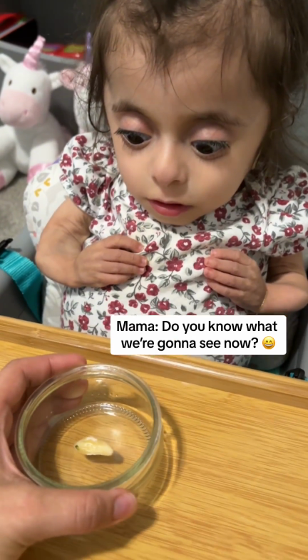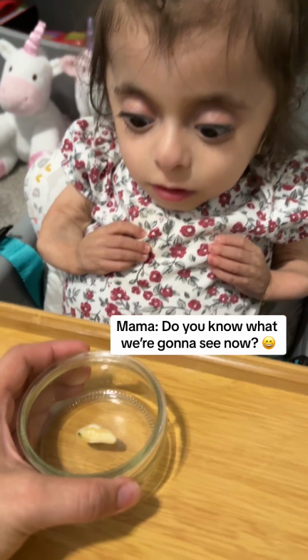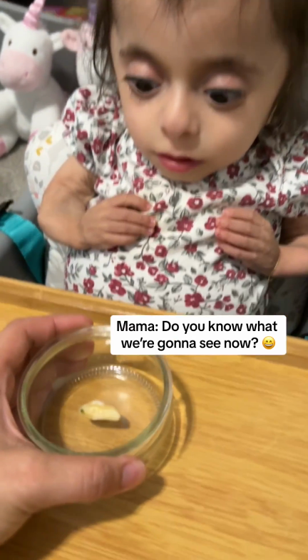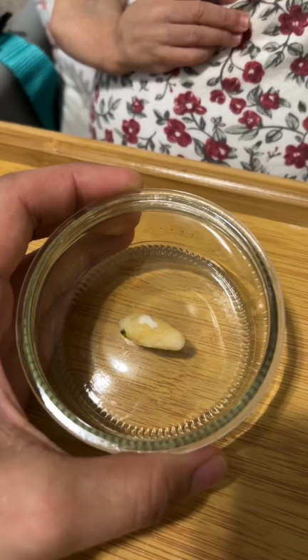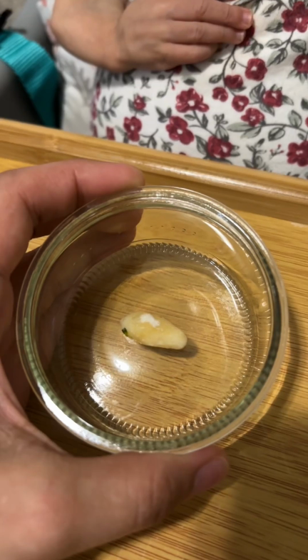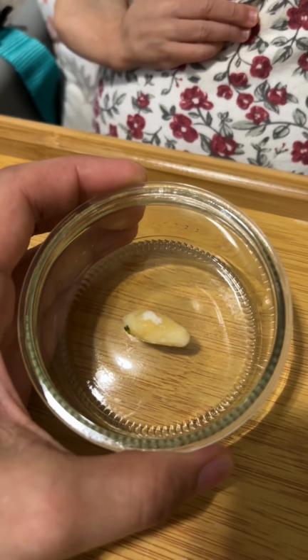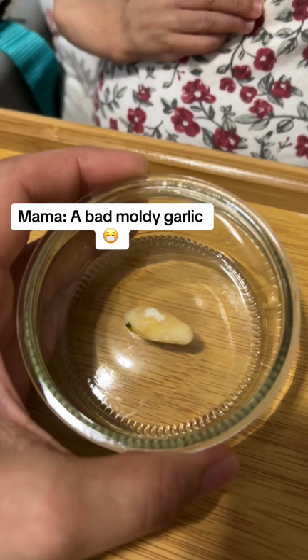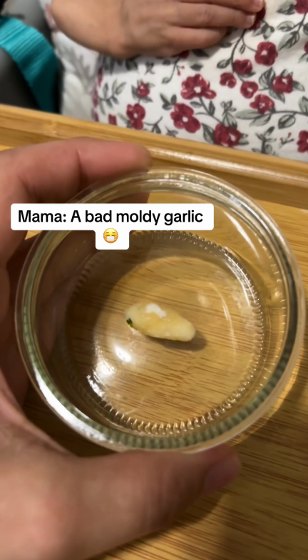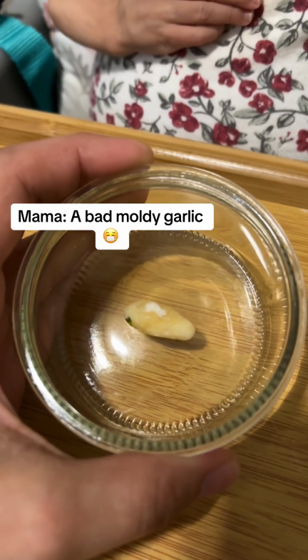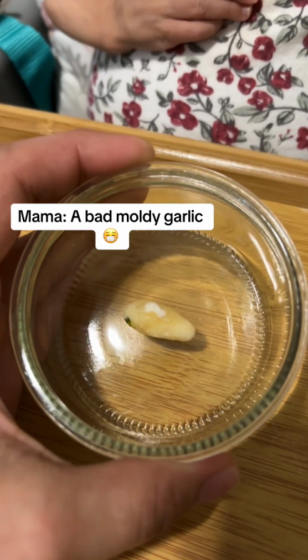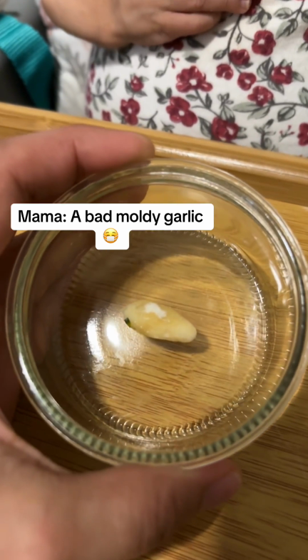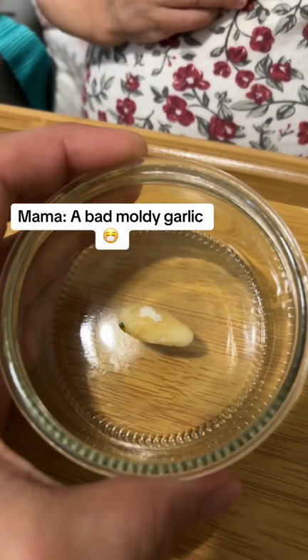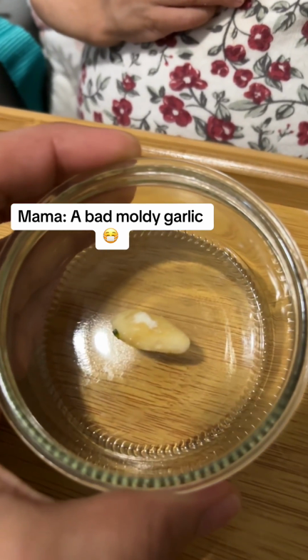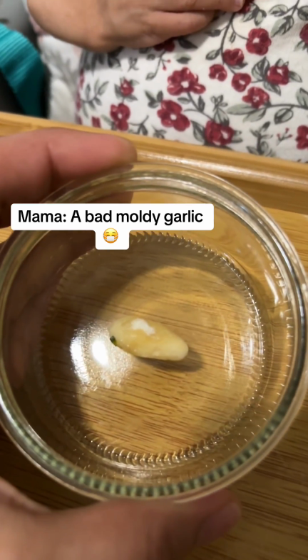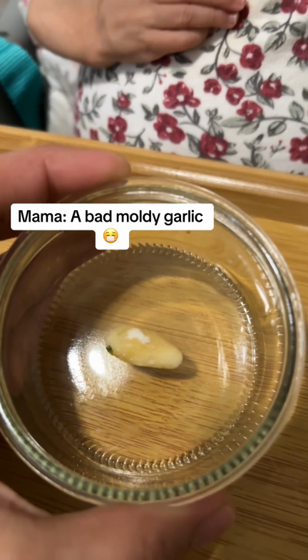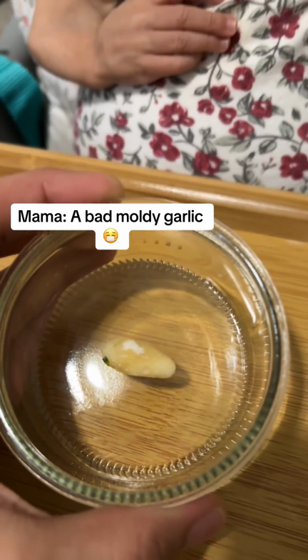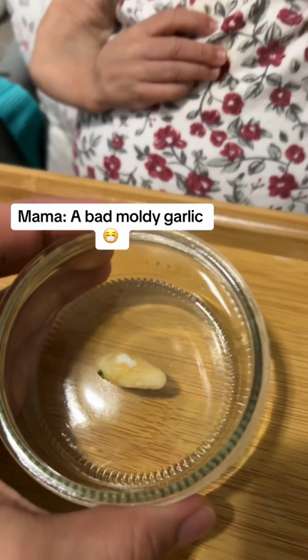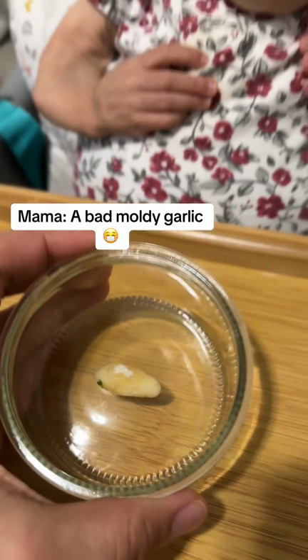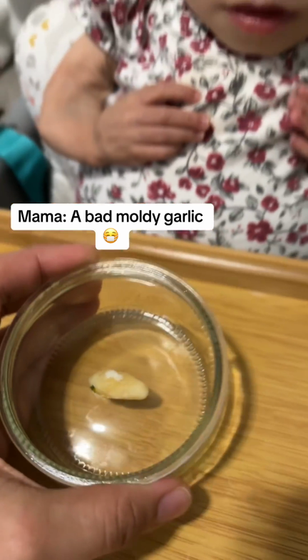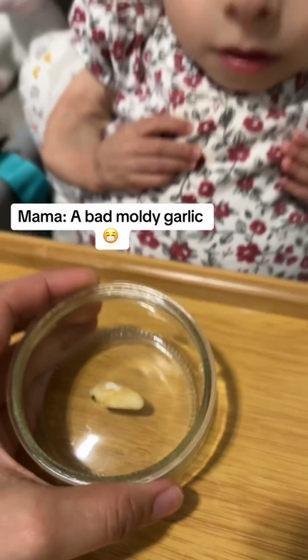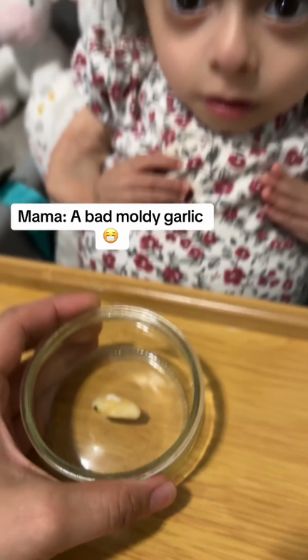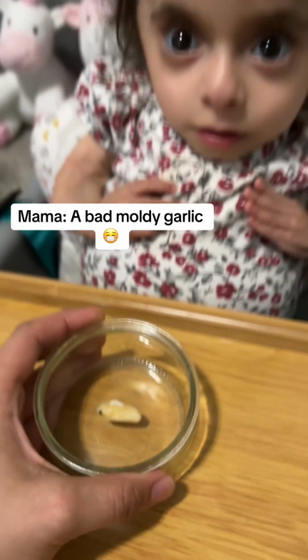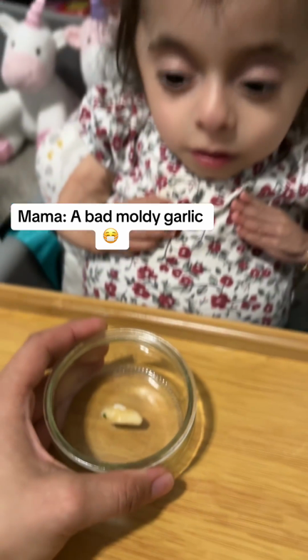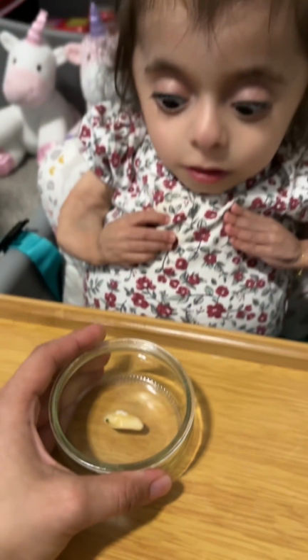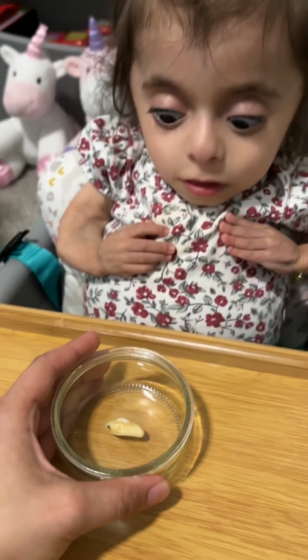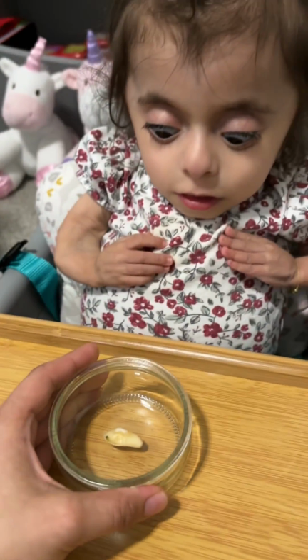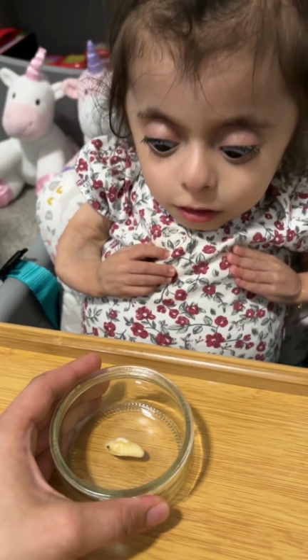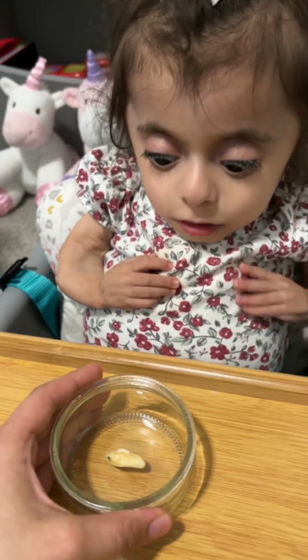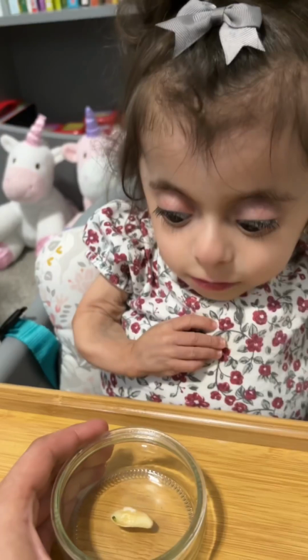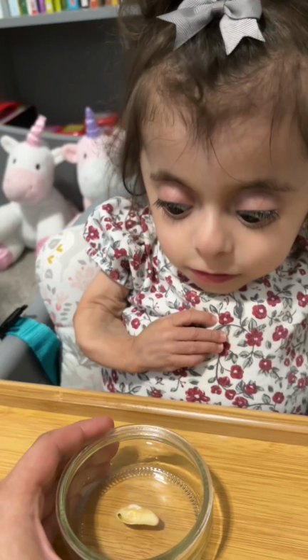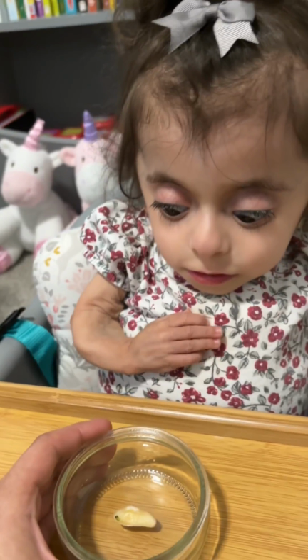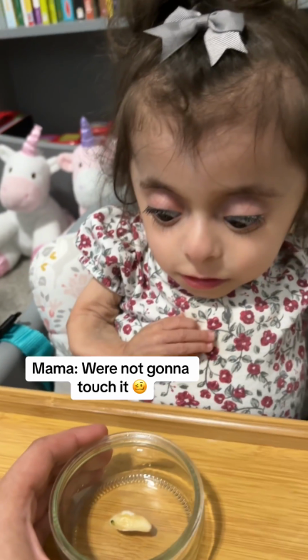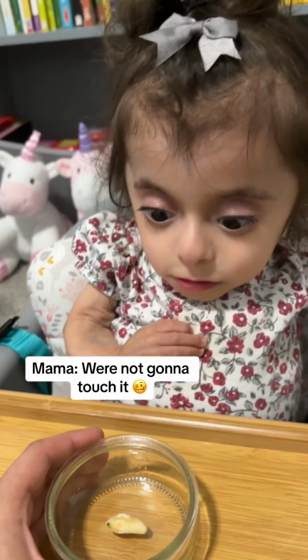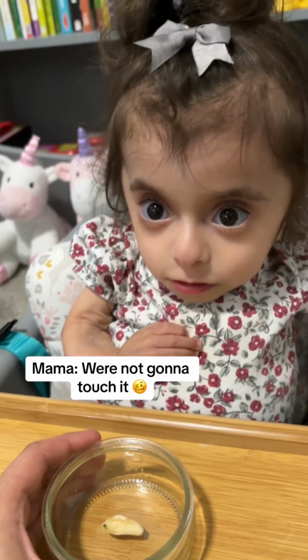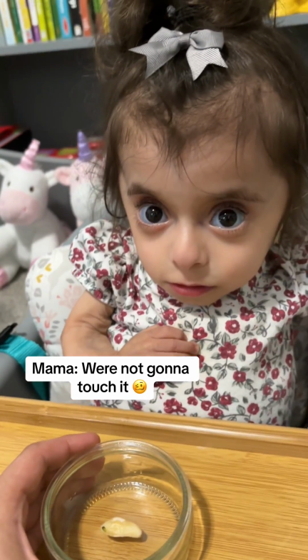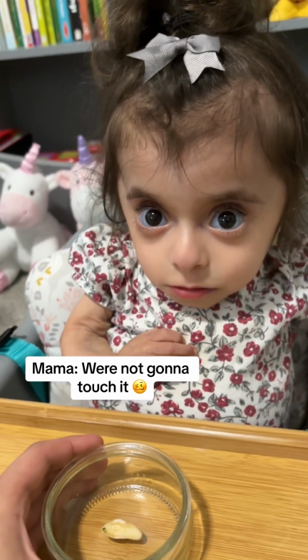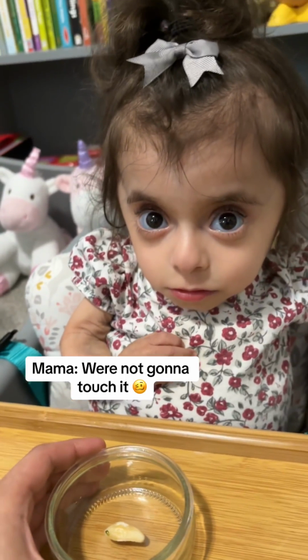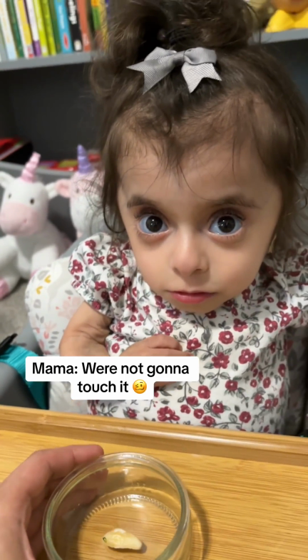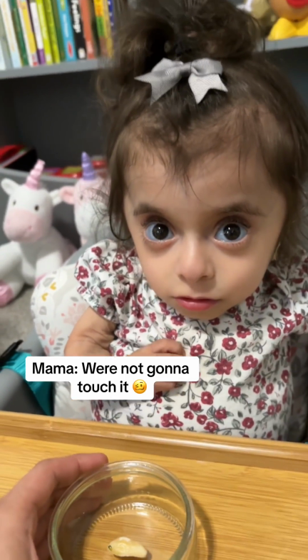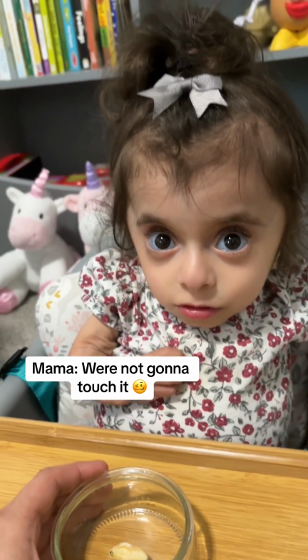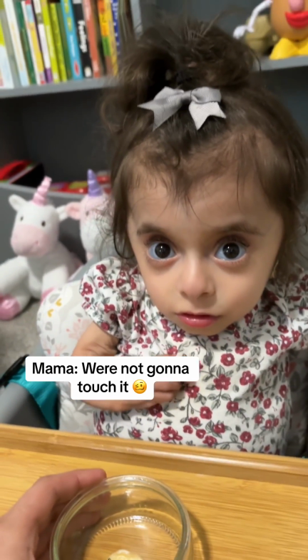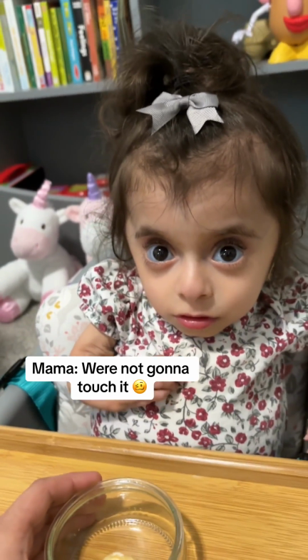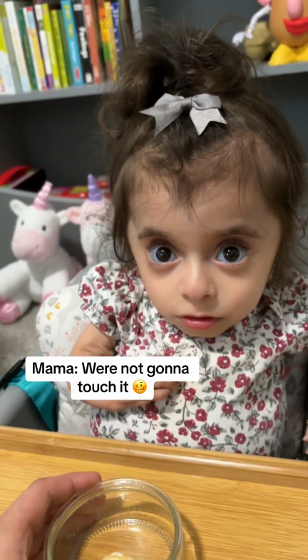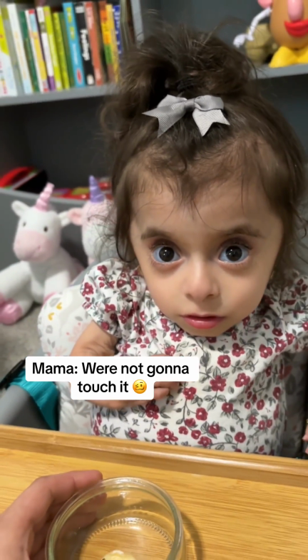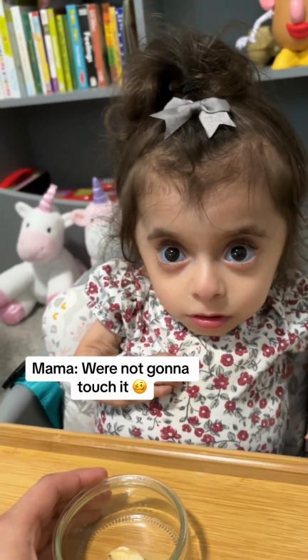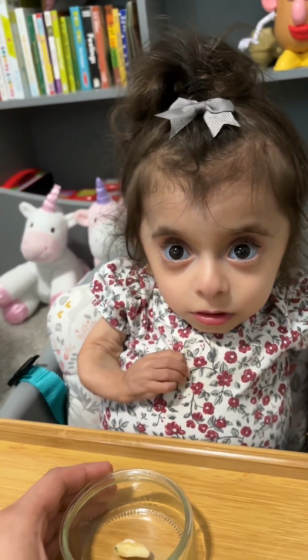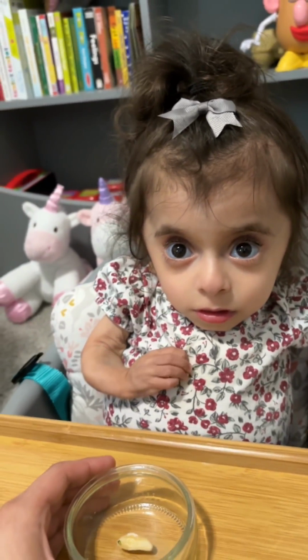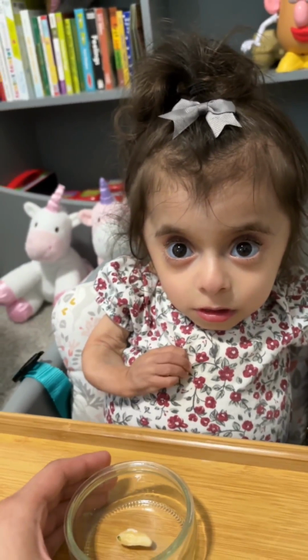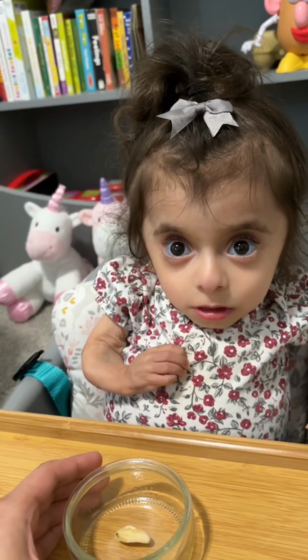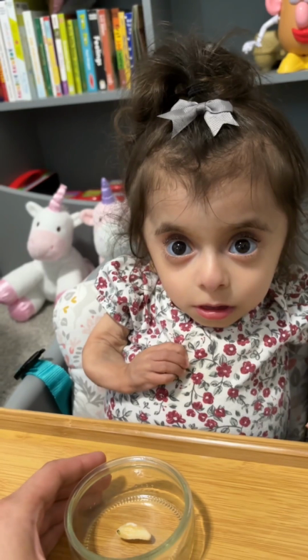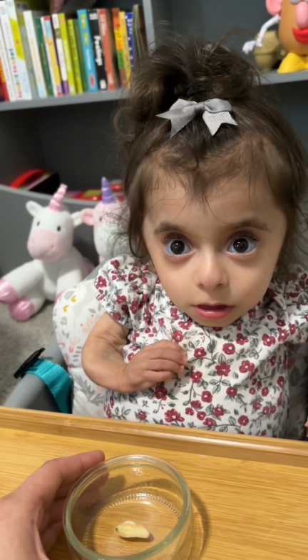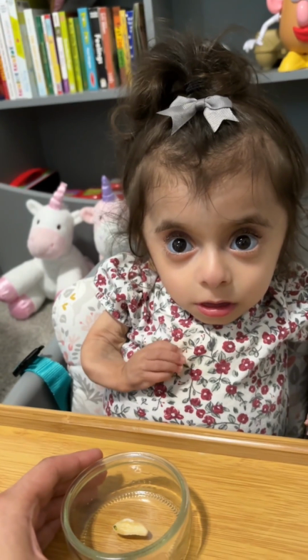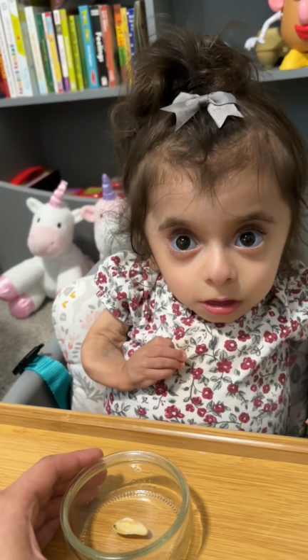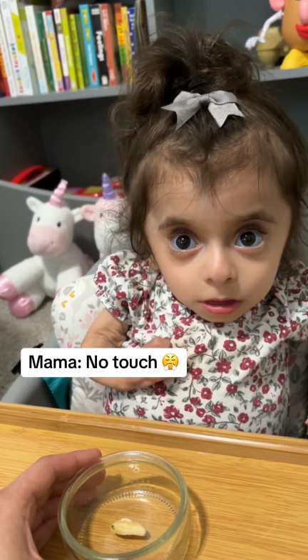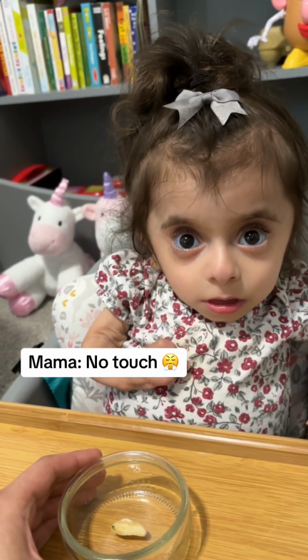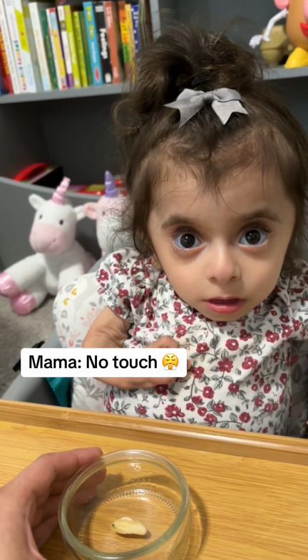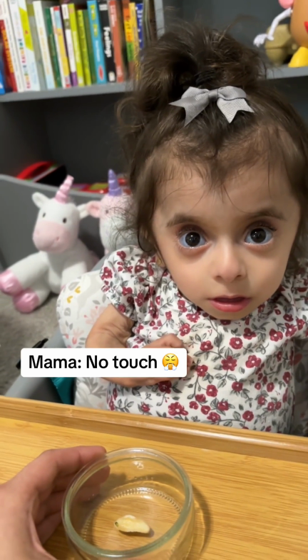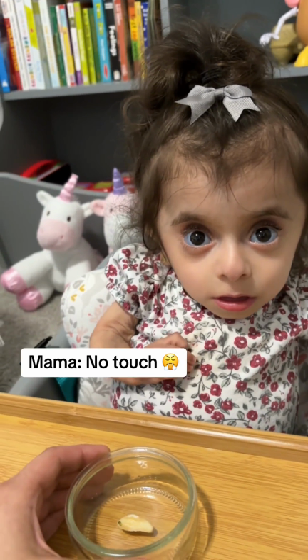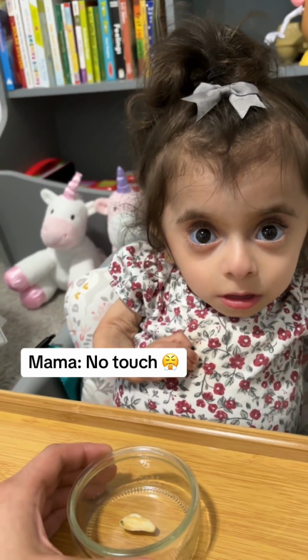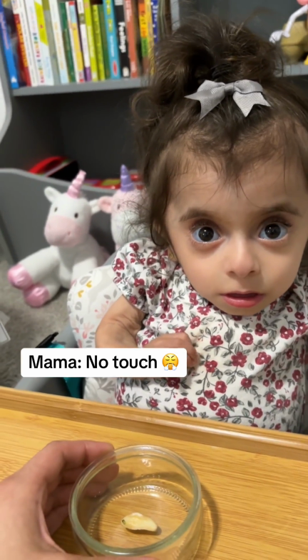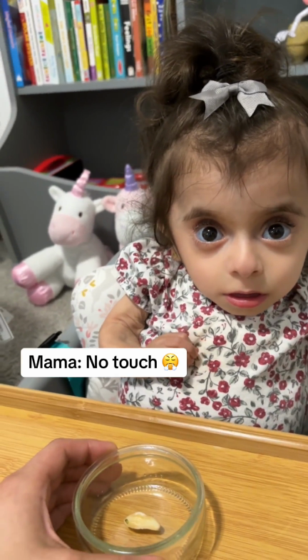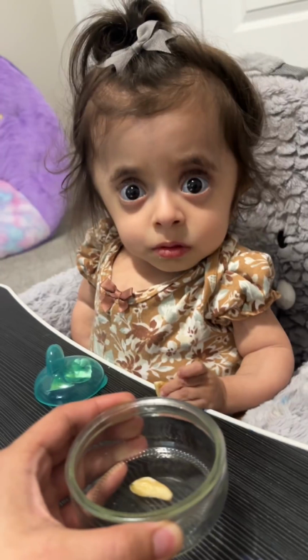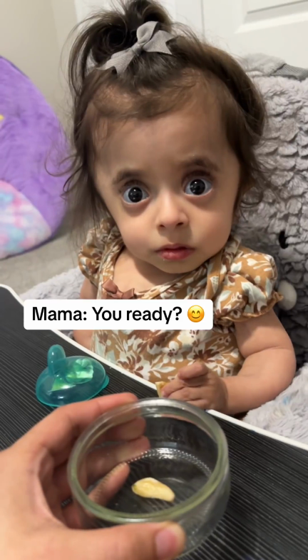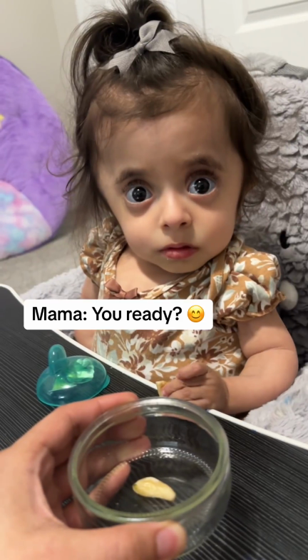A bad moldy garlic. We're not going to touch it. No touch. You ready?